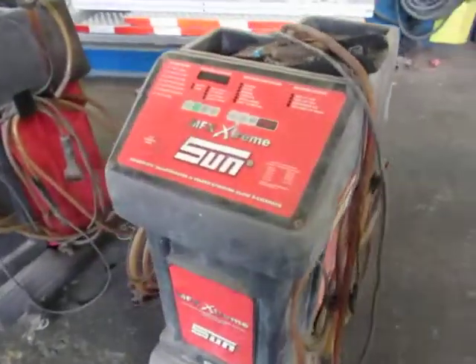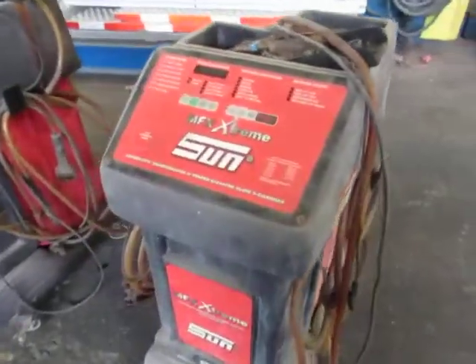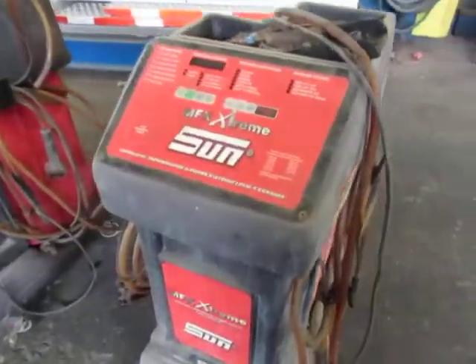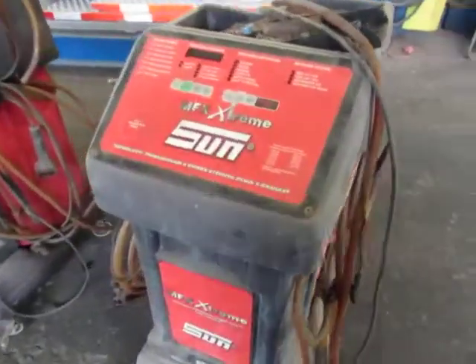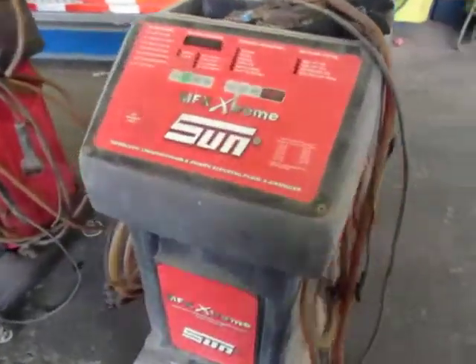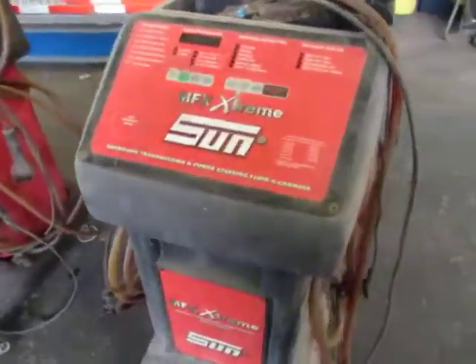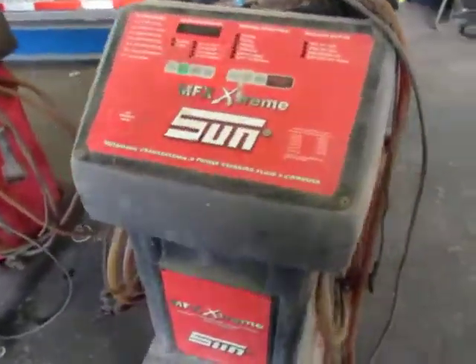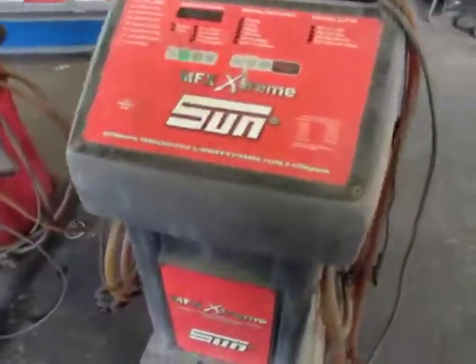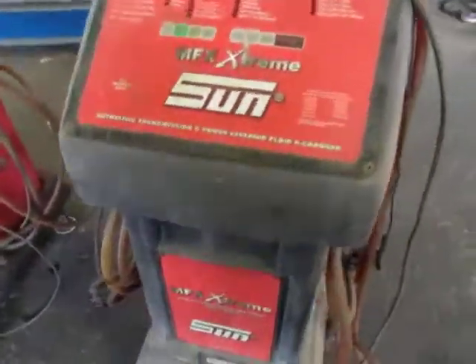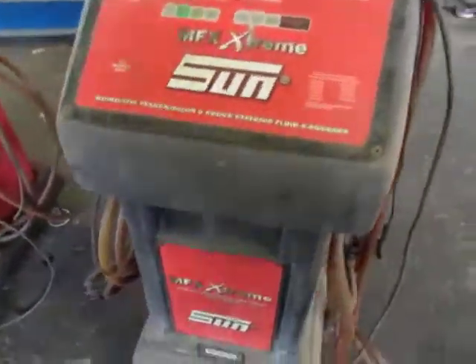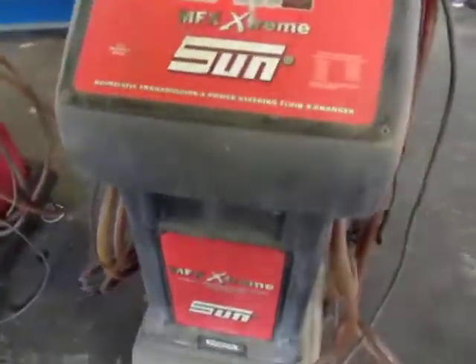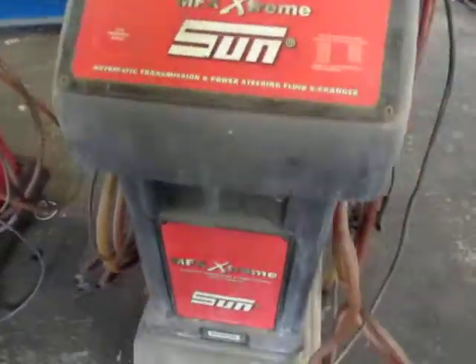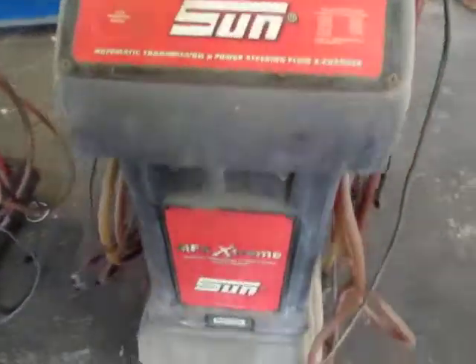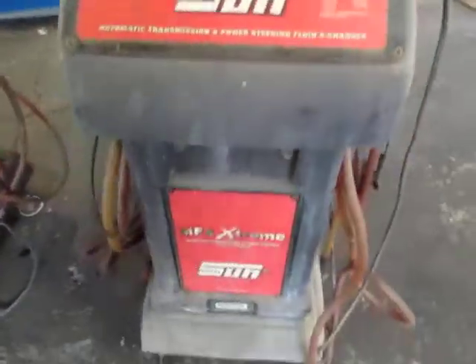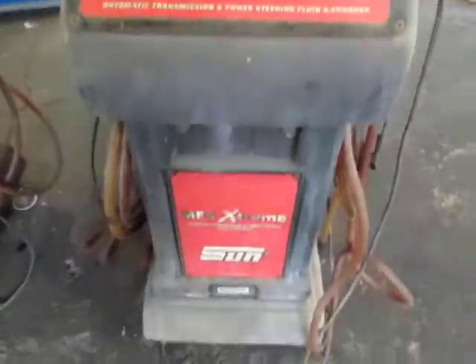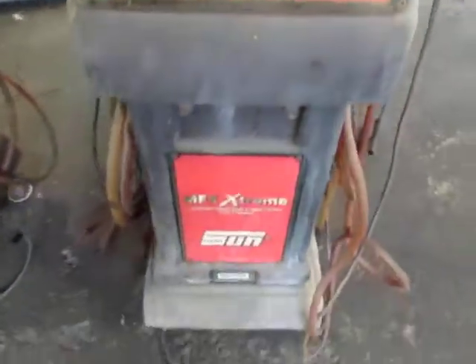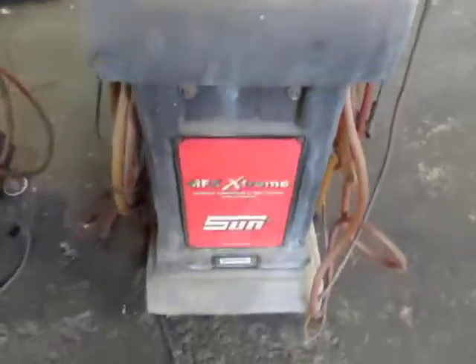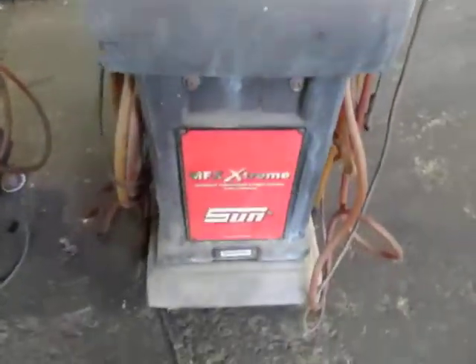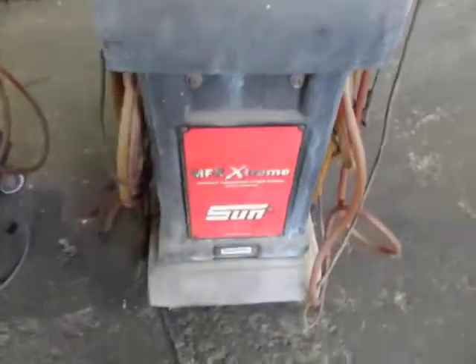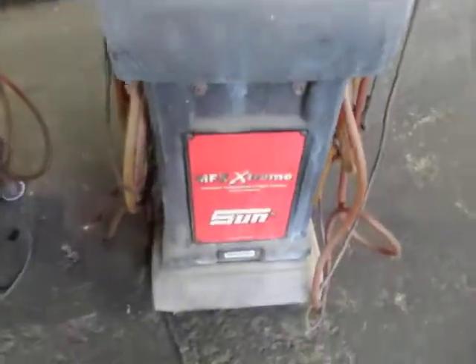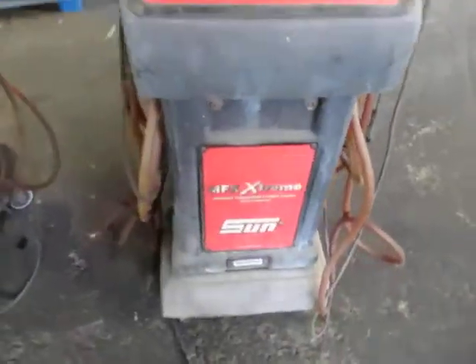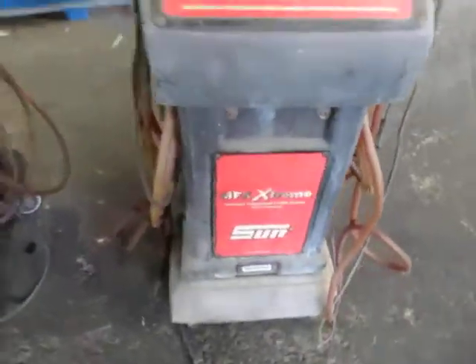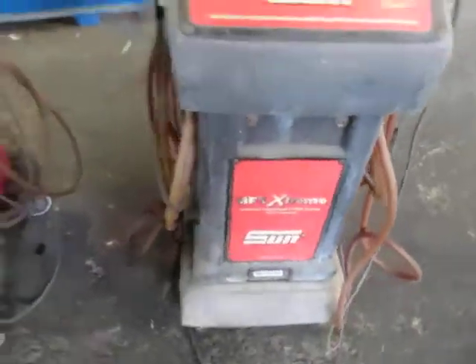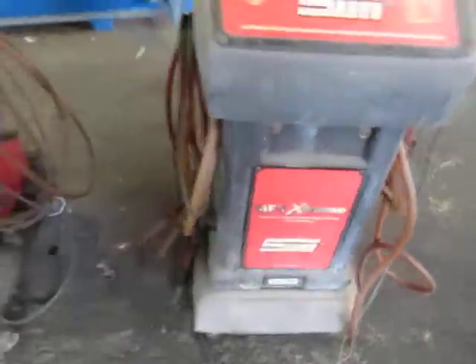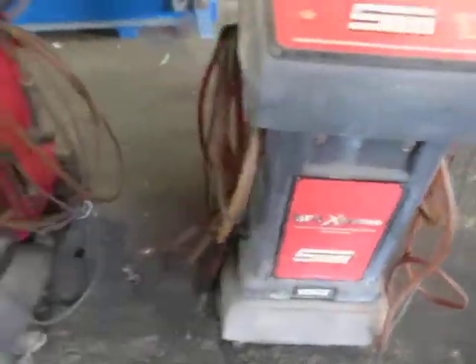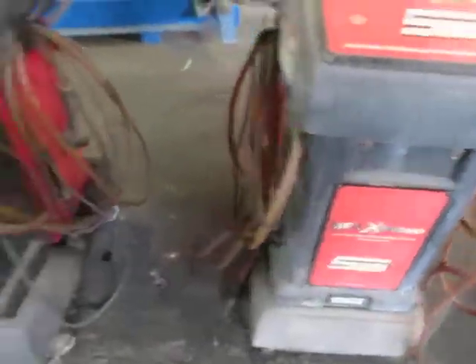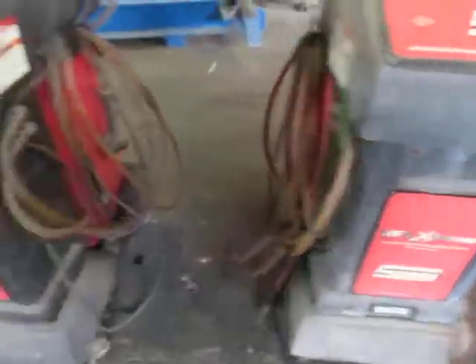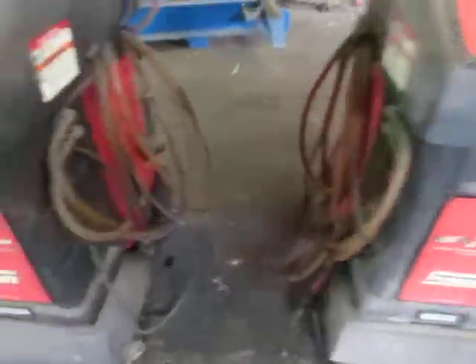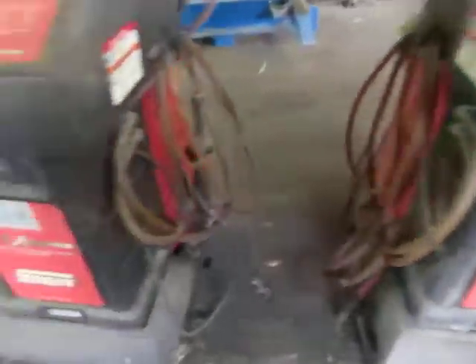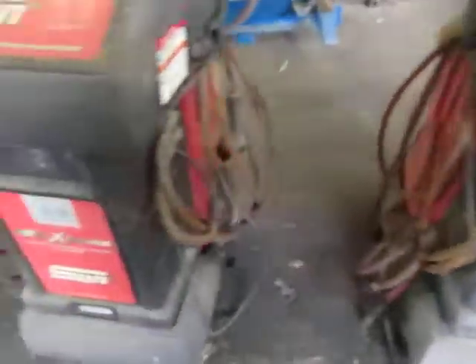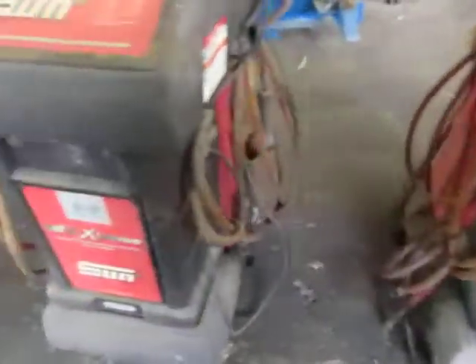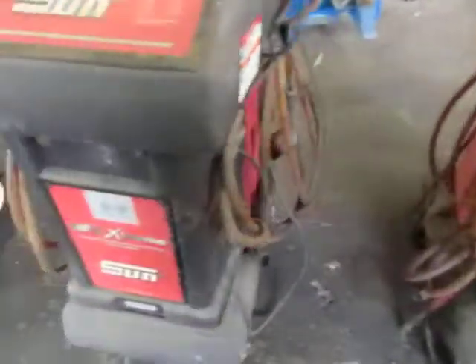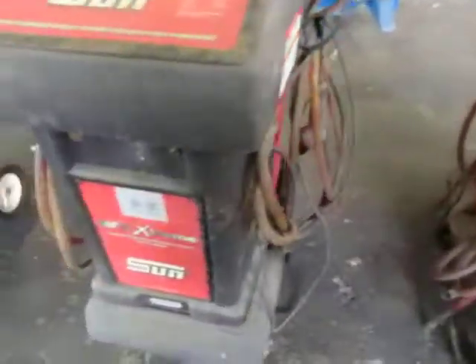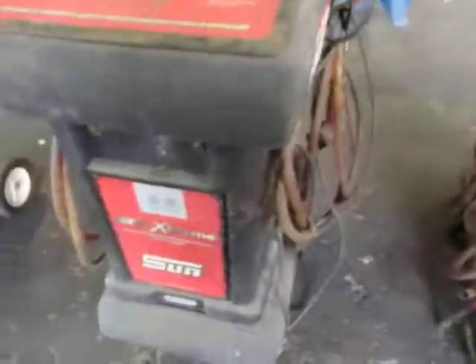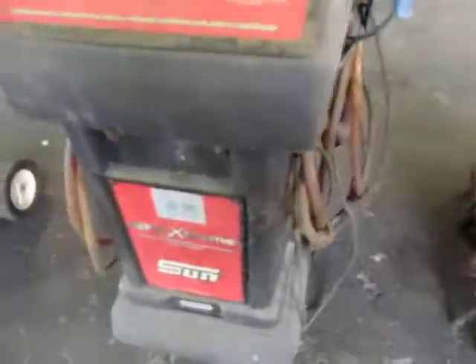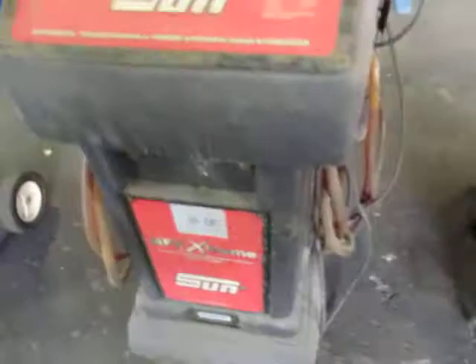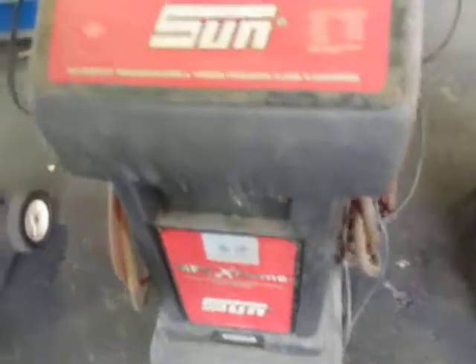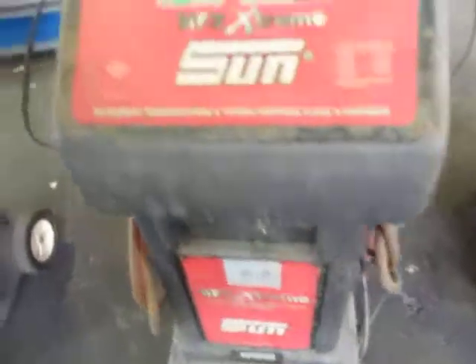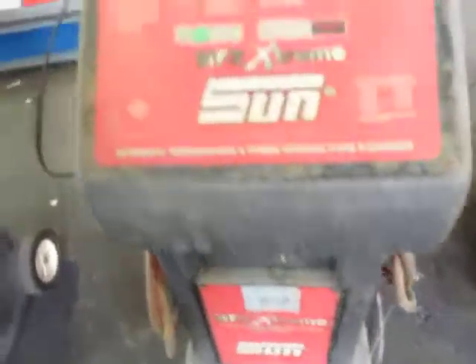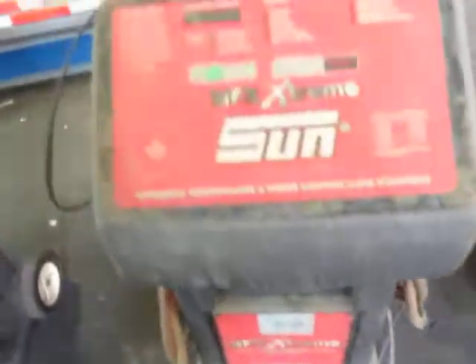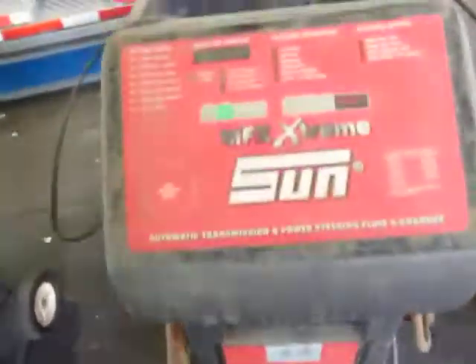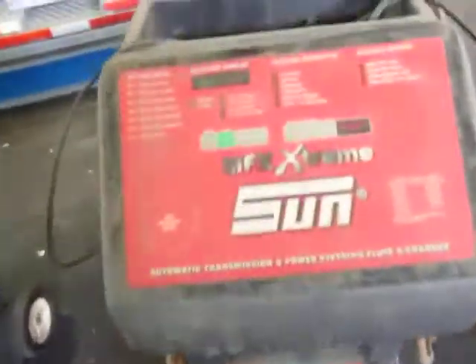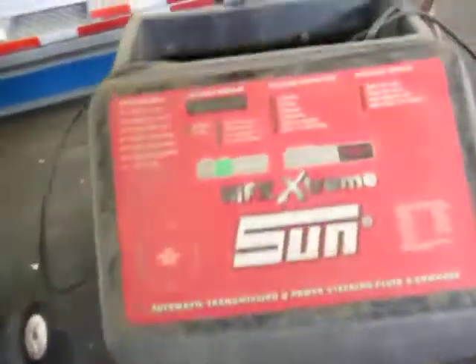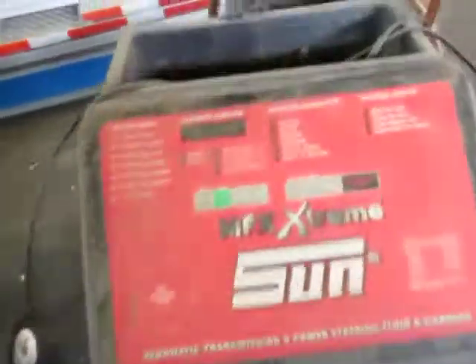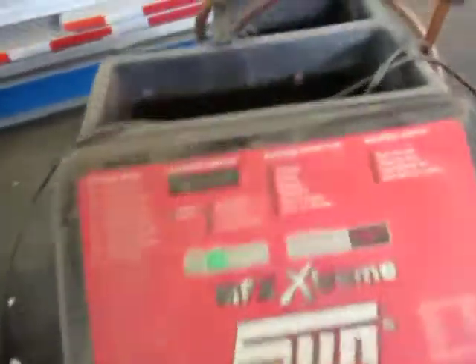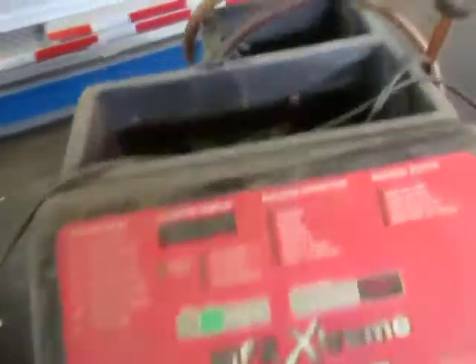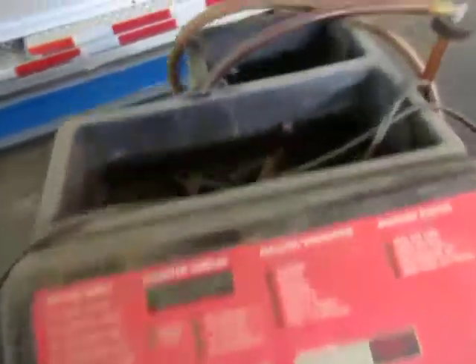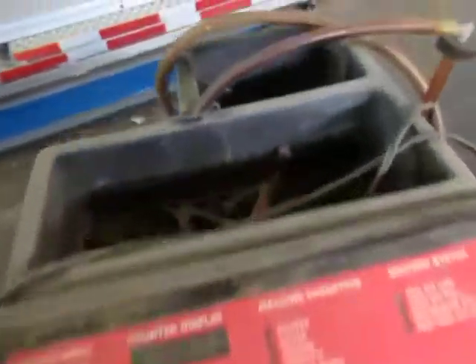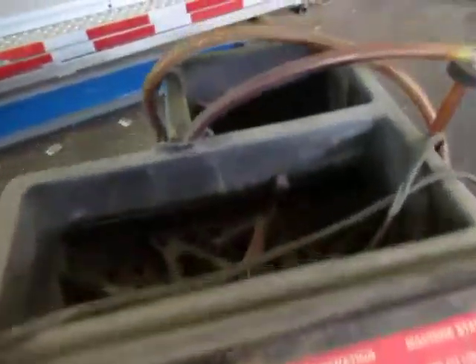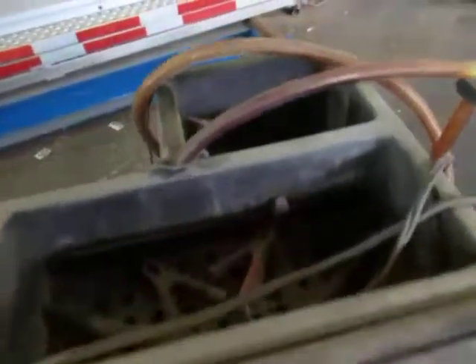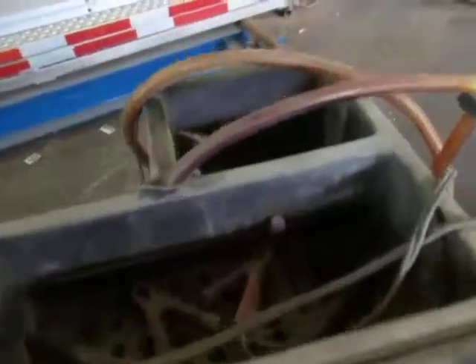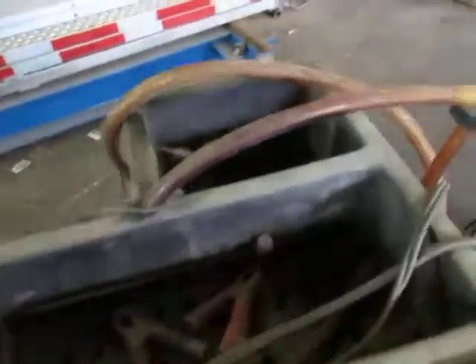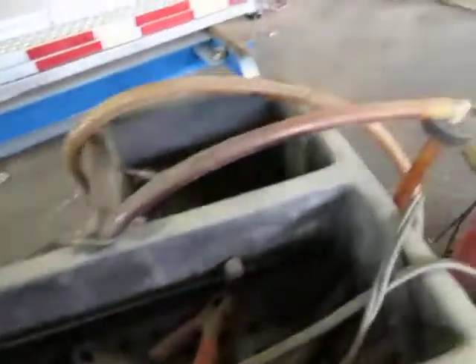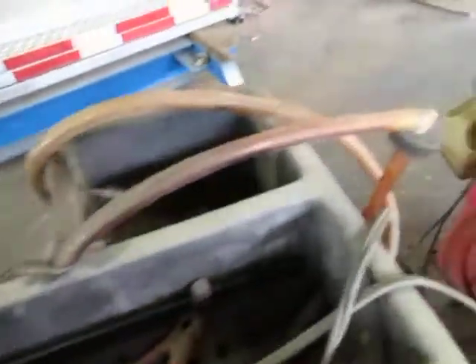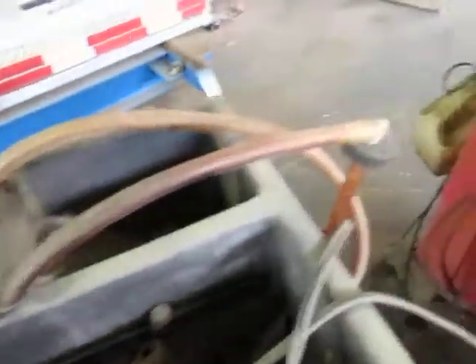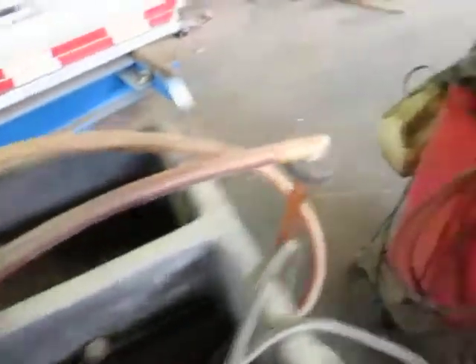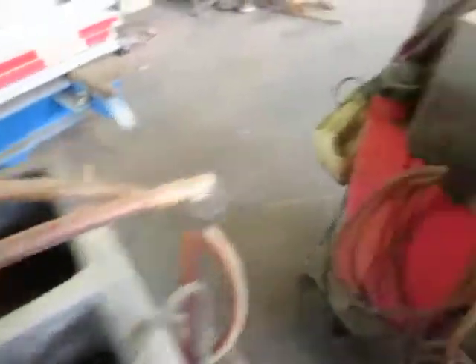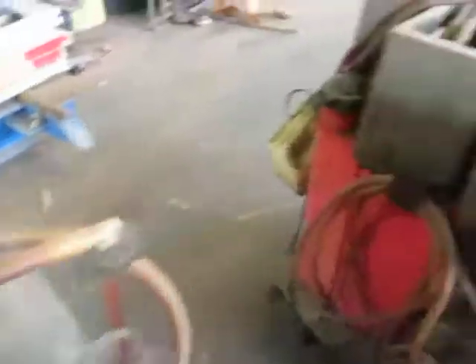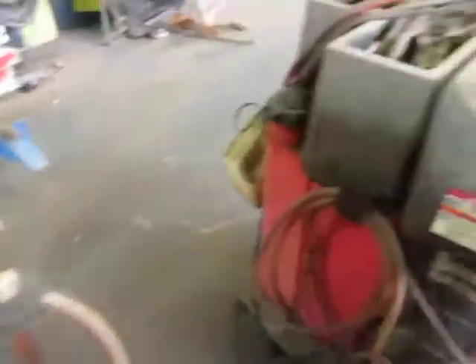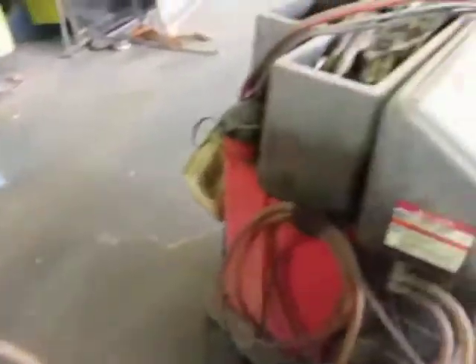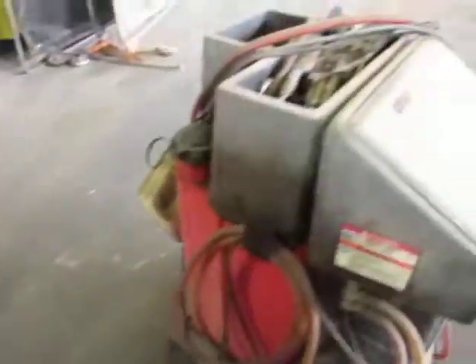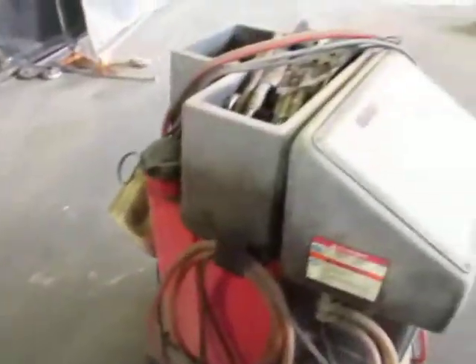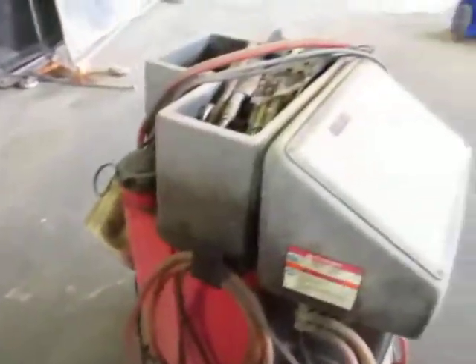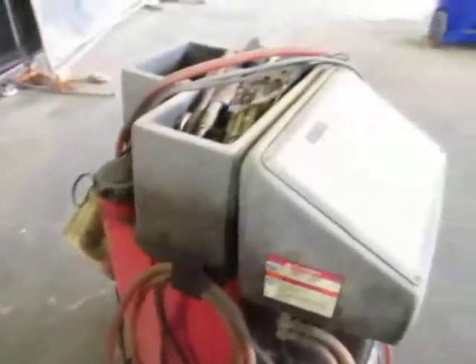These three units were believed to be working when they came out of service. The current working condition is unknown.